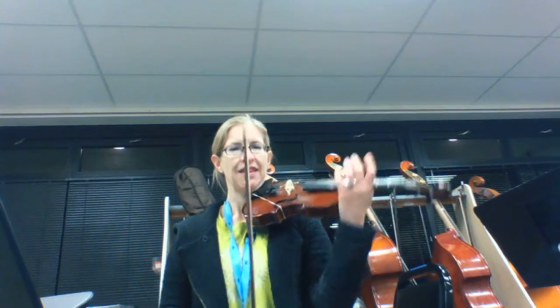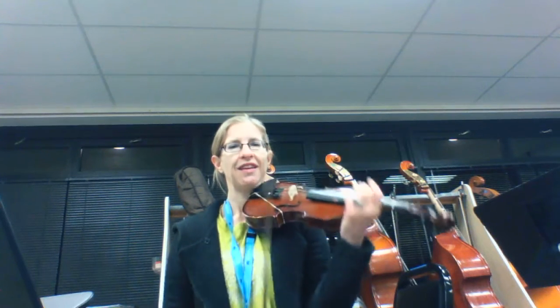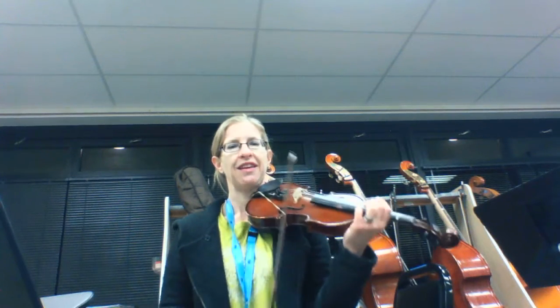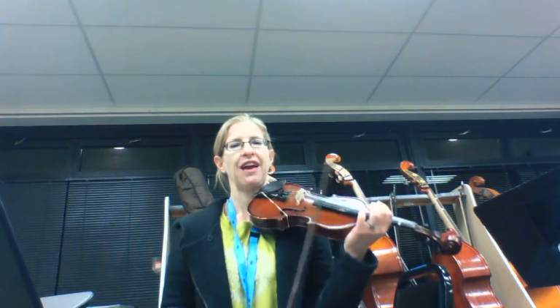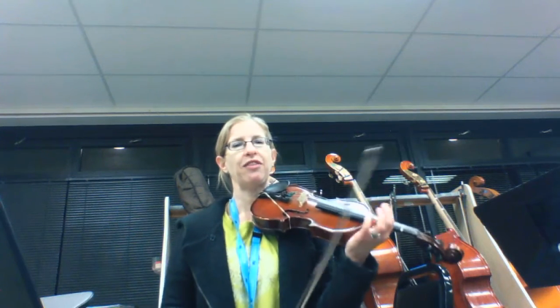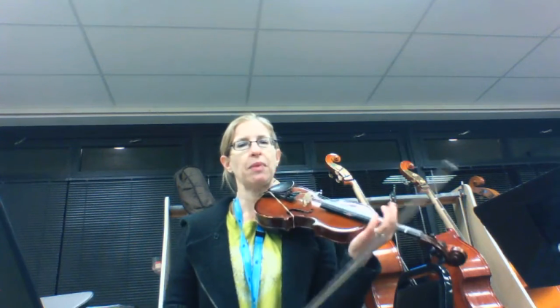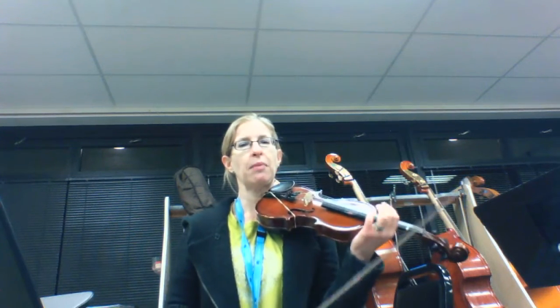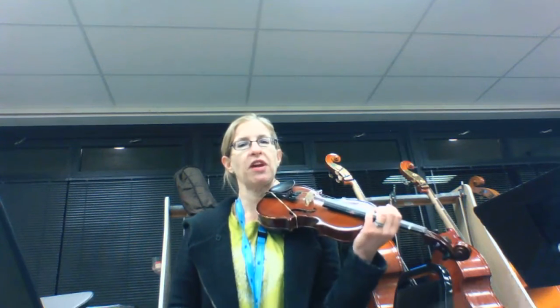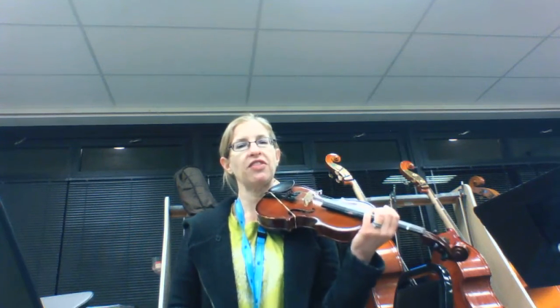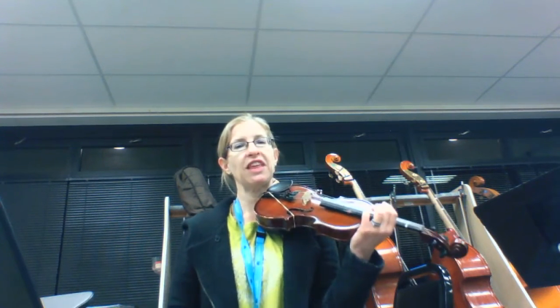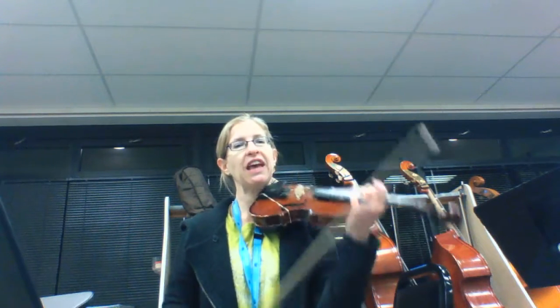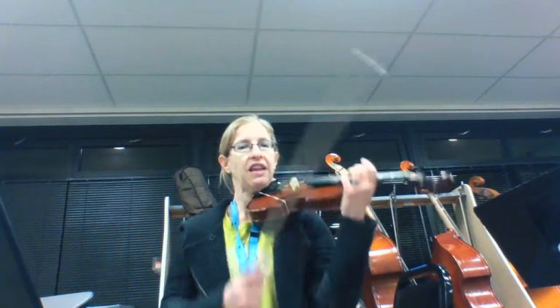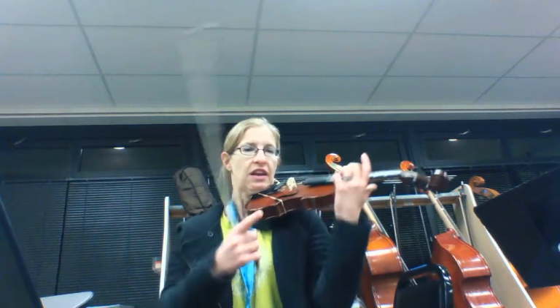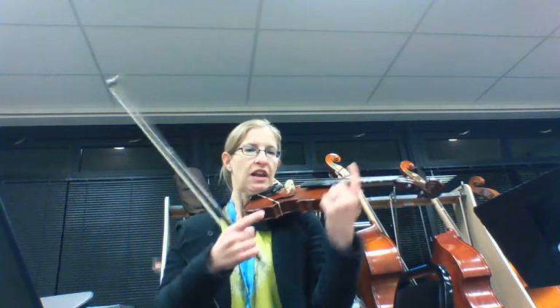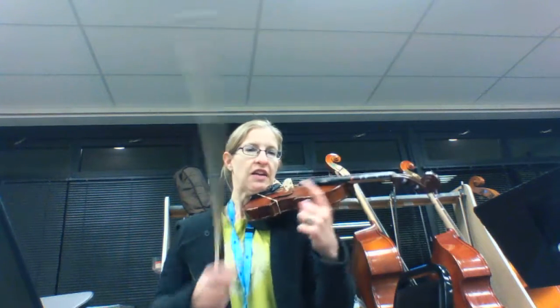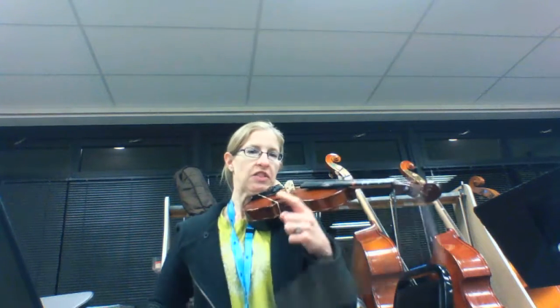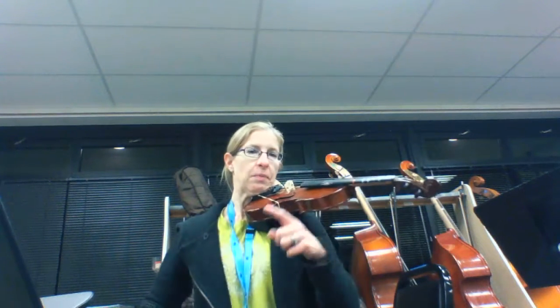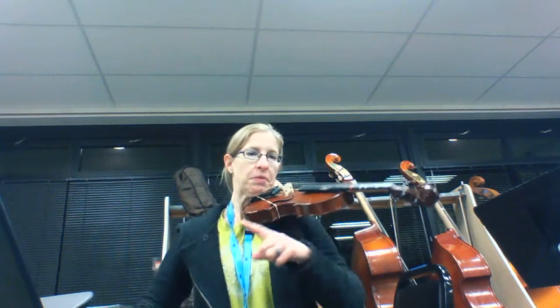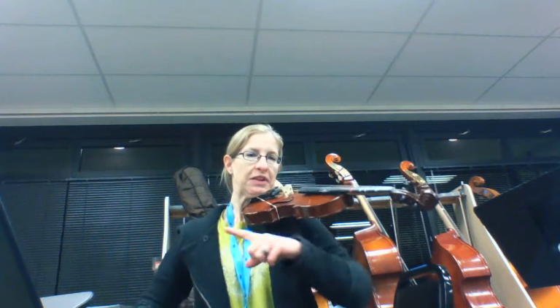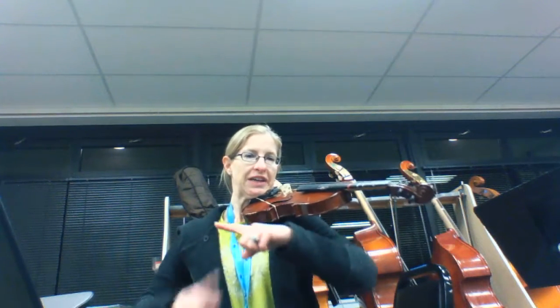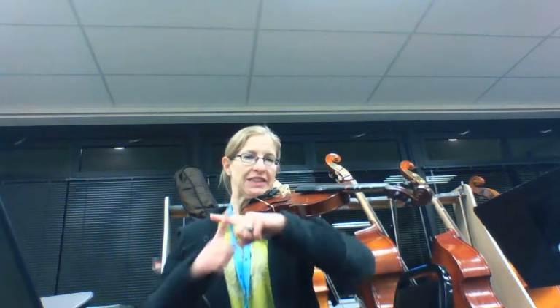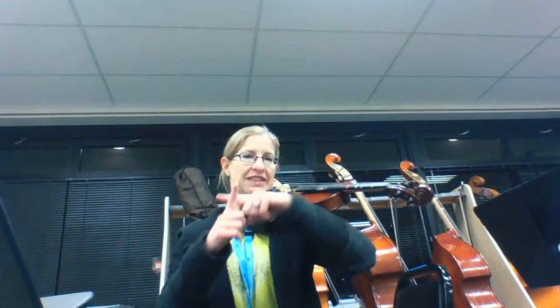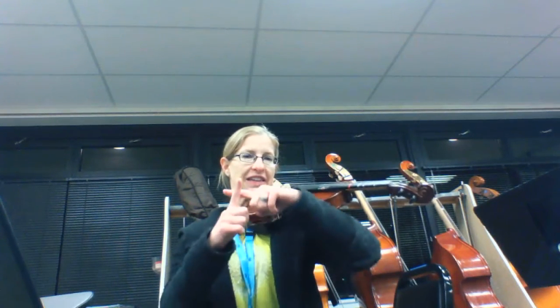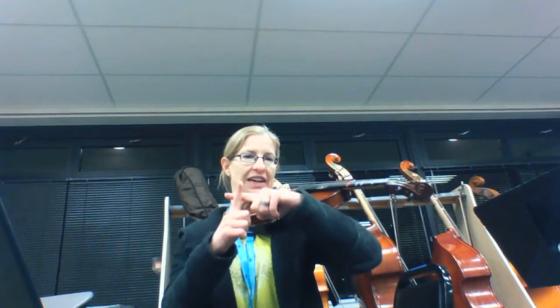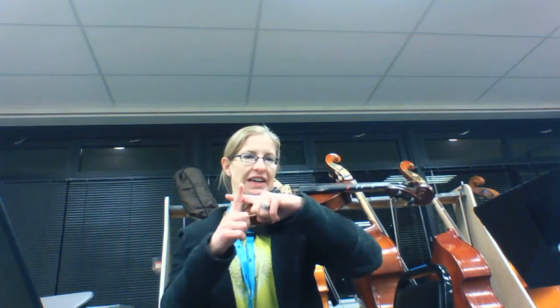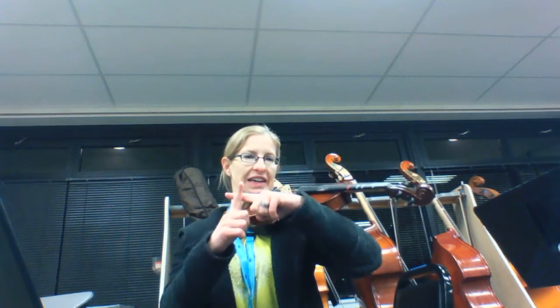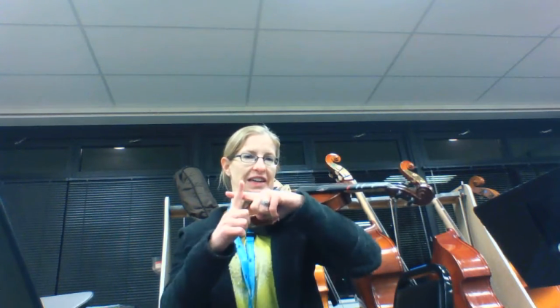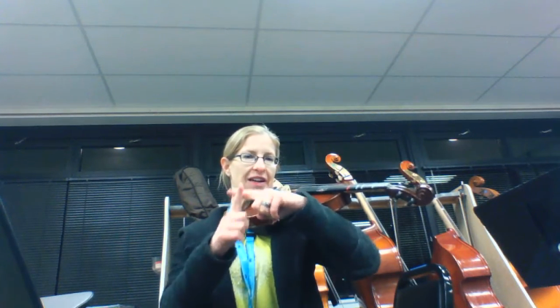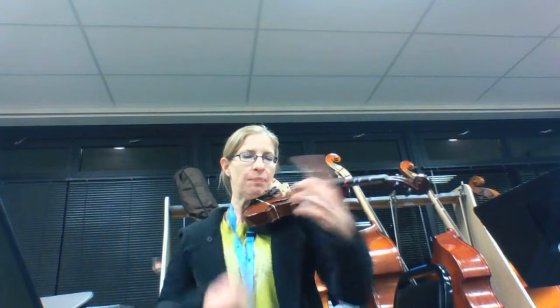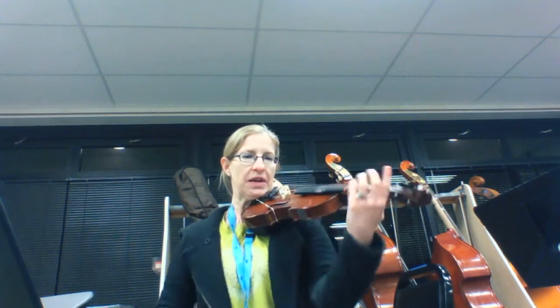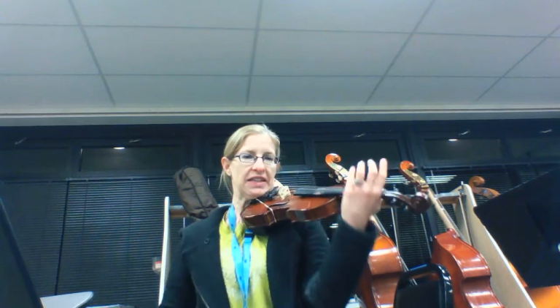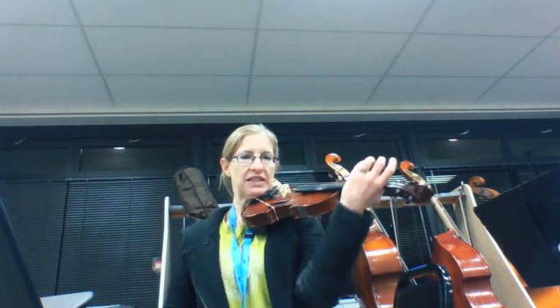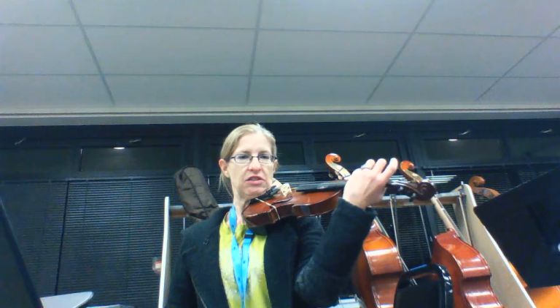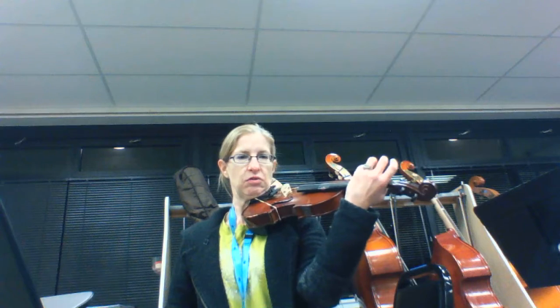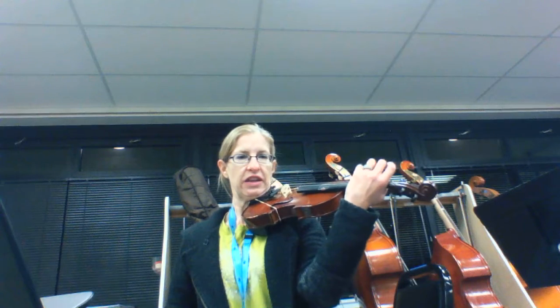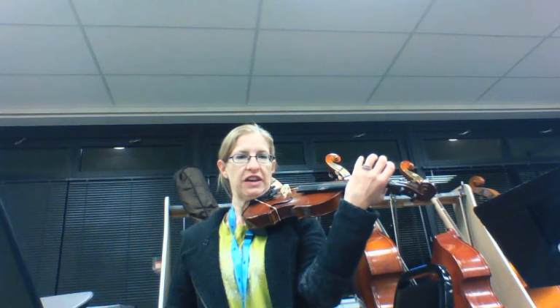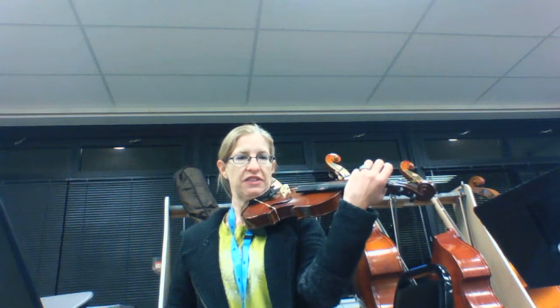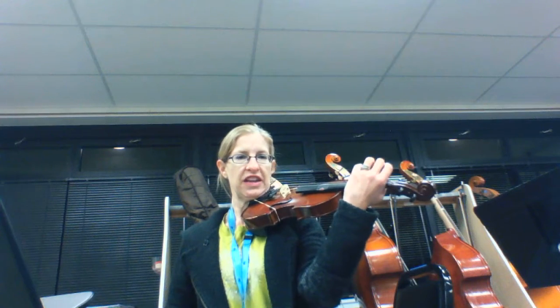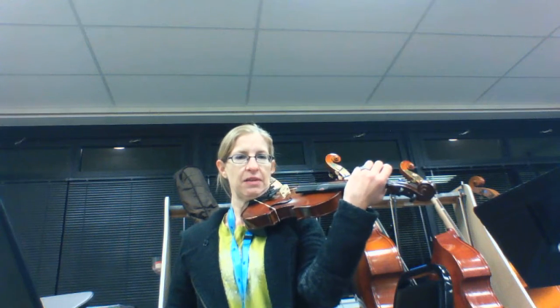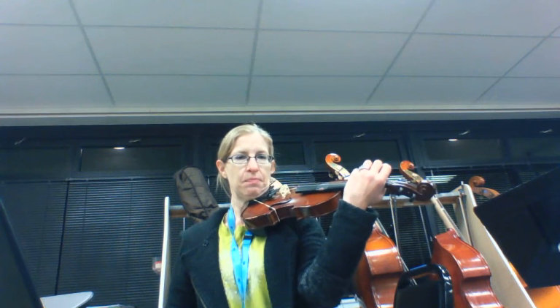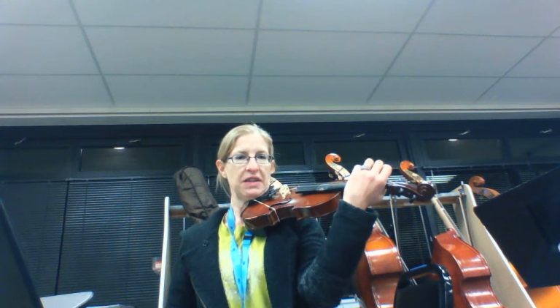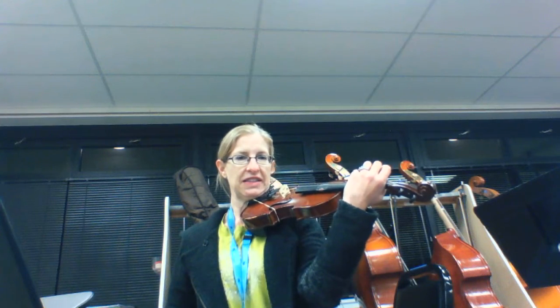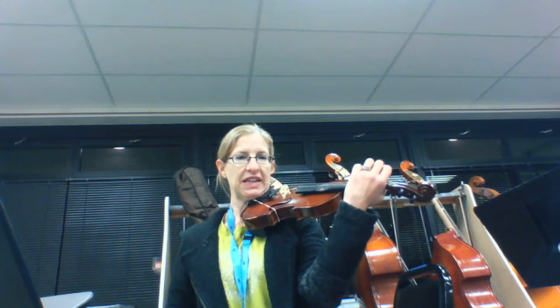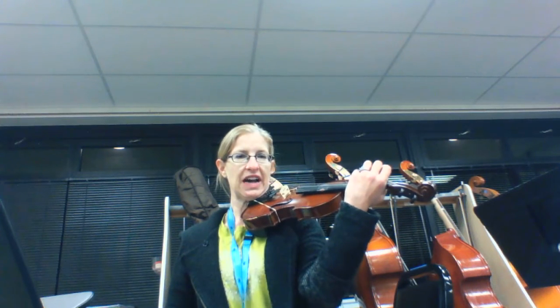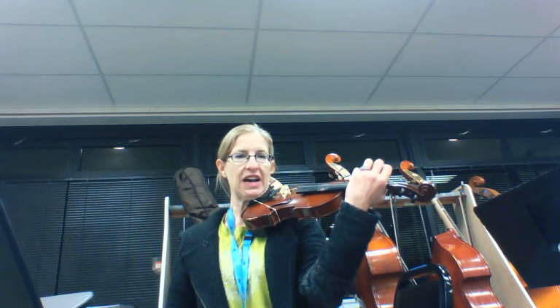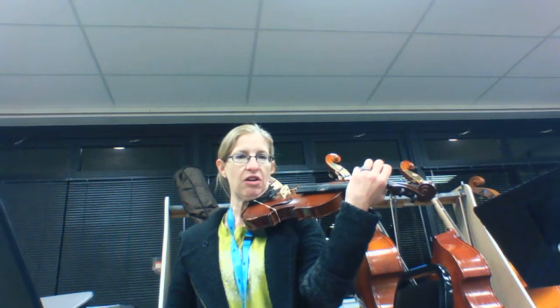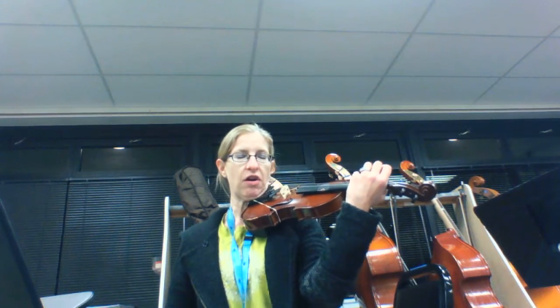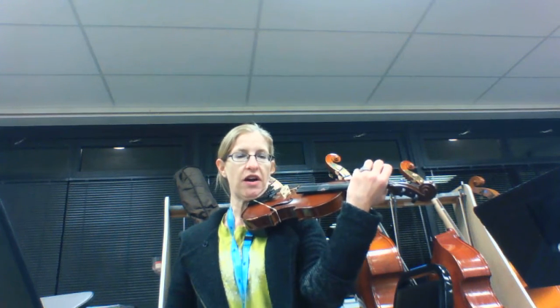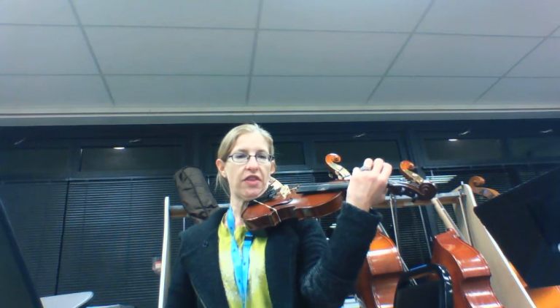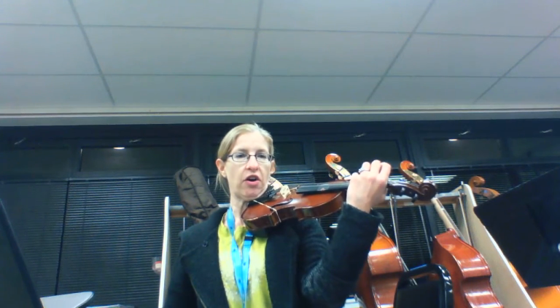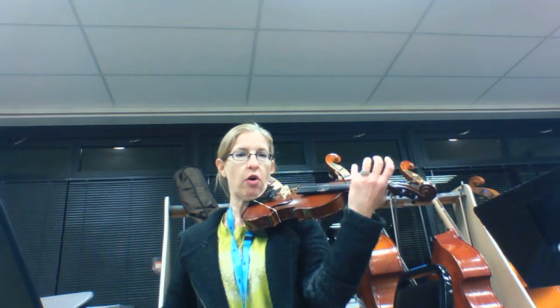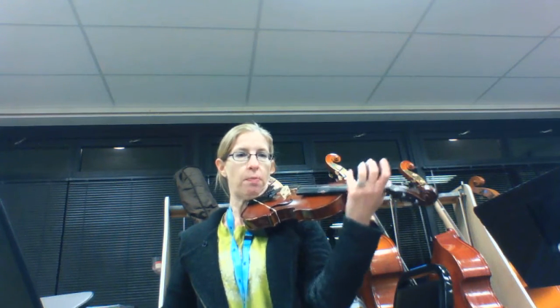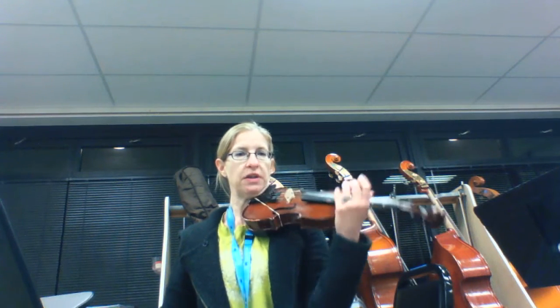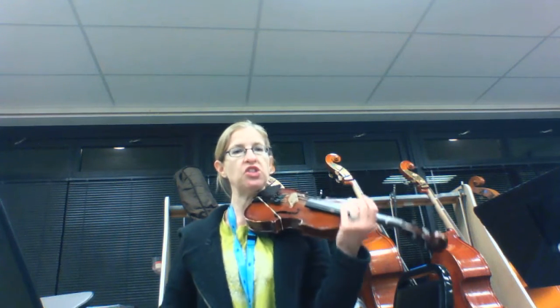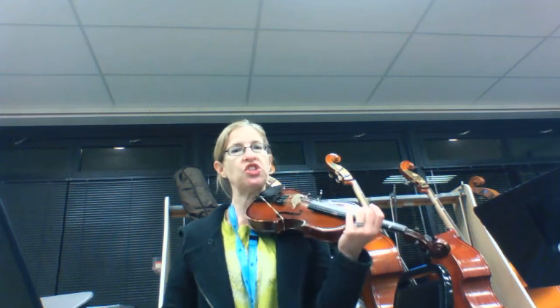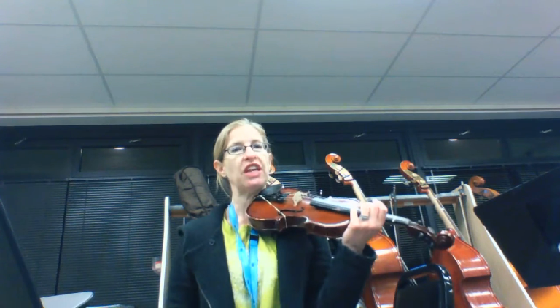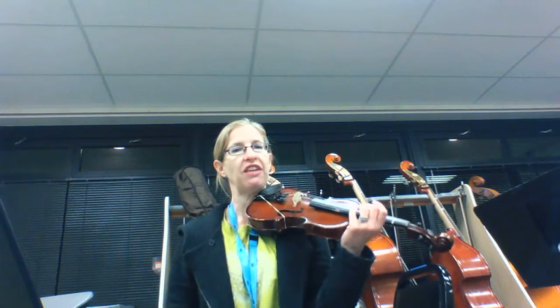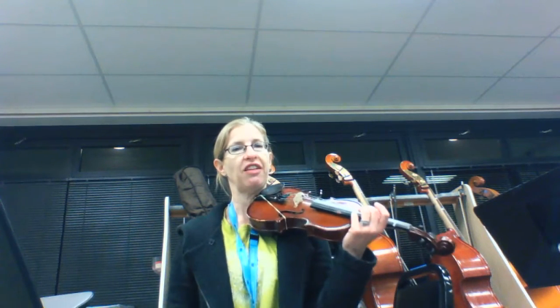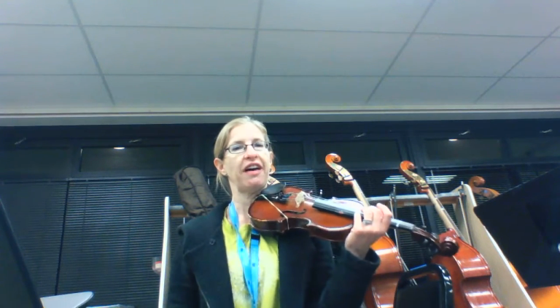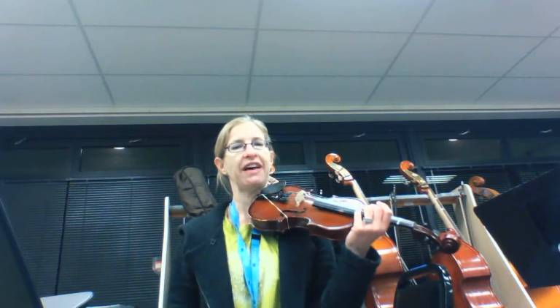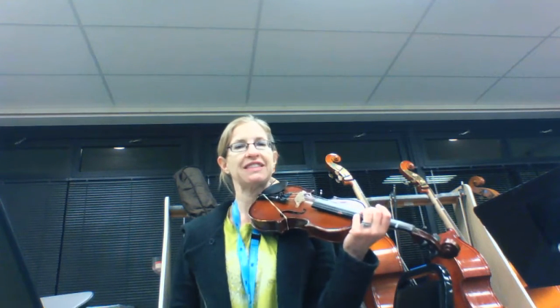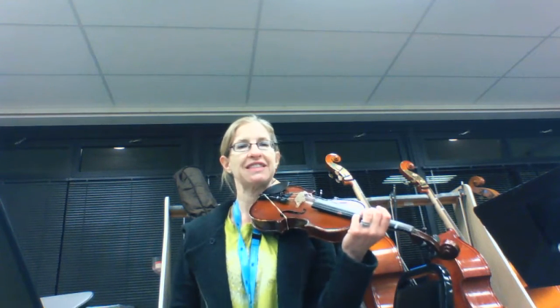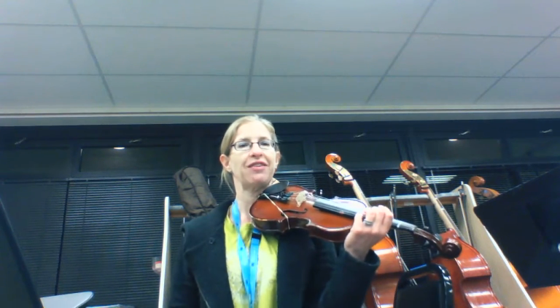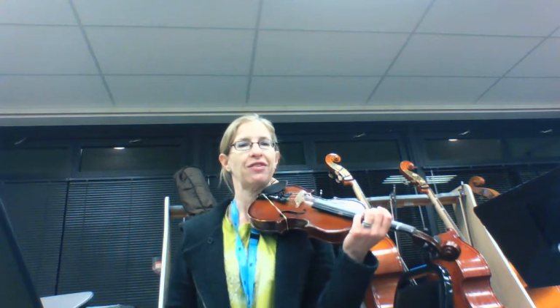And remember at the end, the plus sign means to do left hand pizzicato on the open G, the last note.